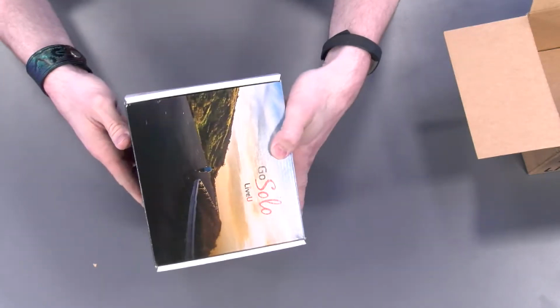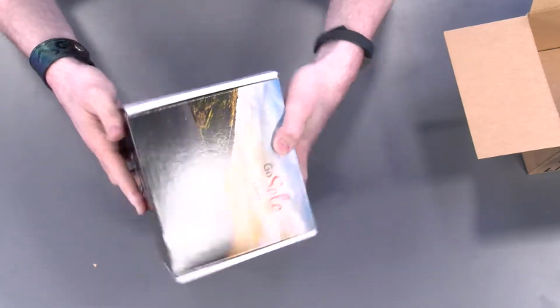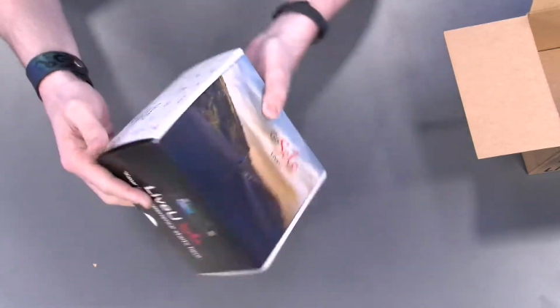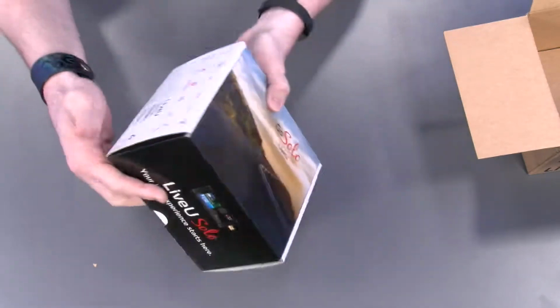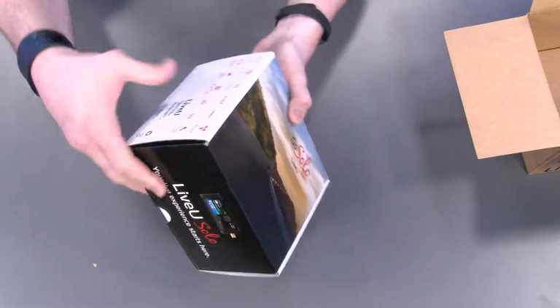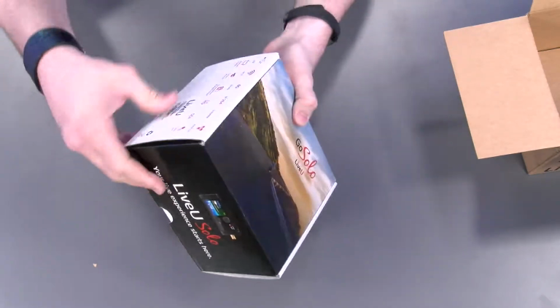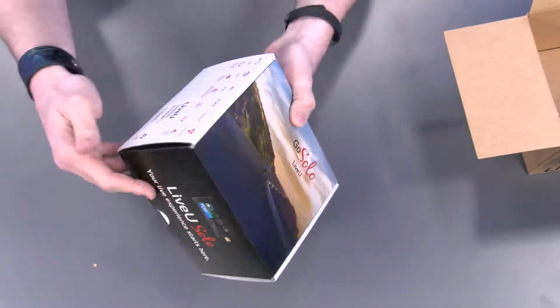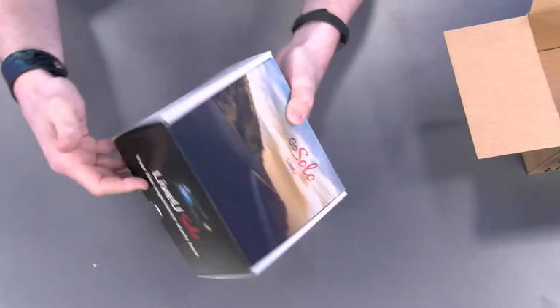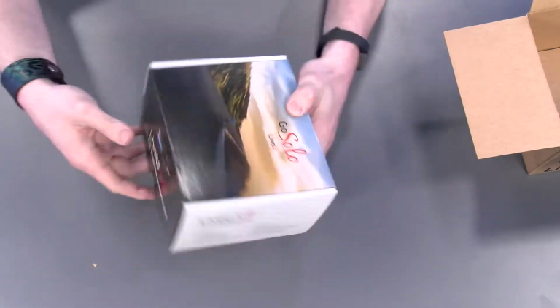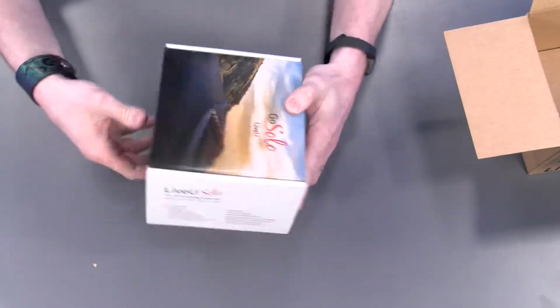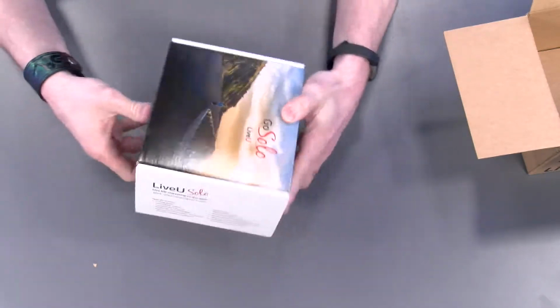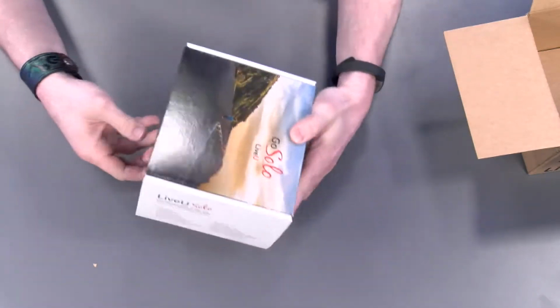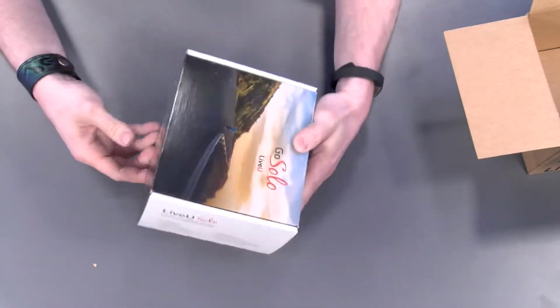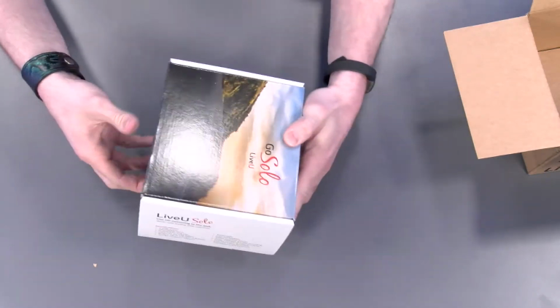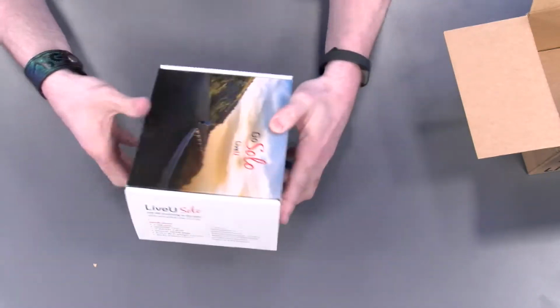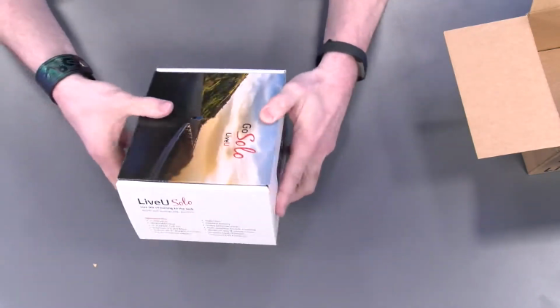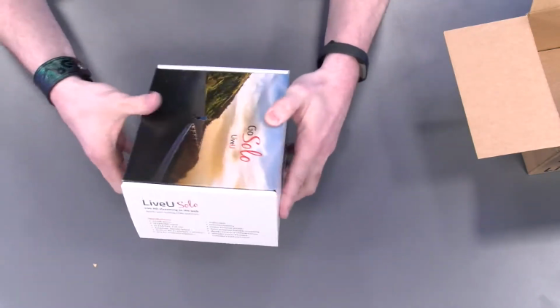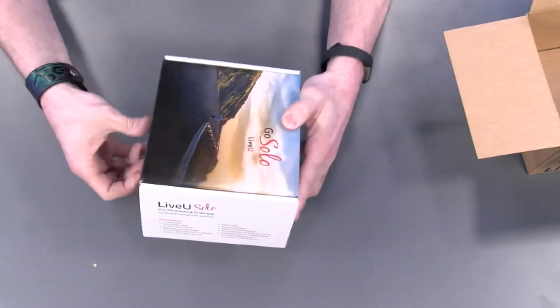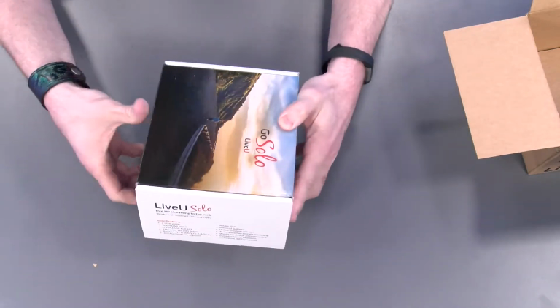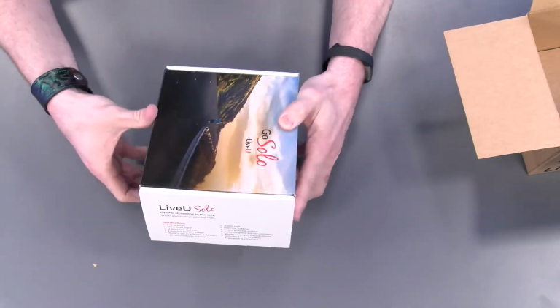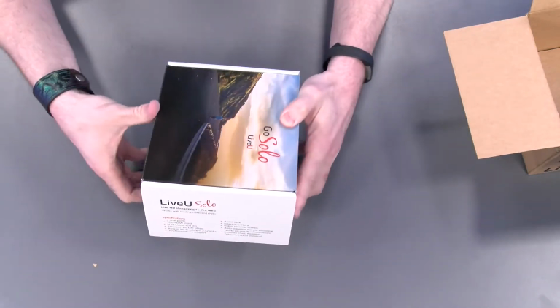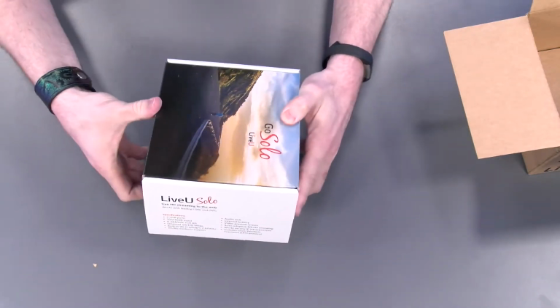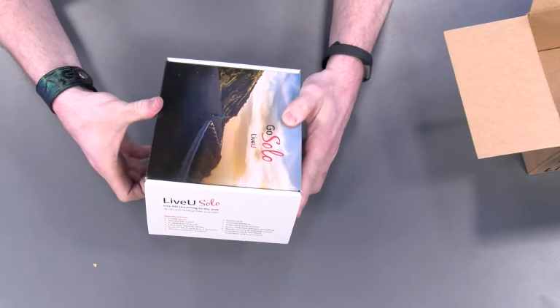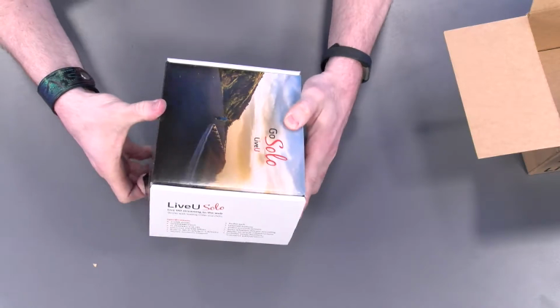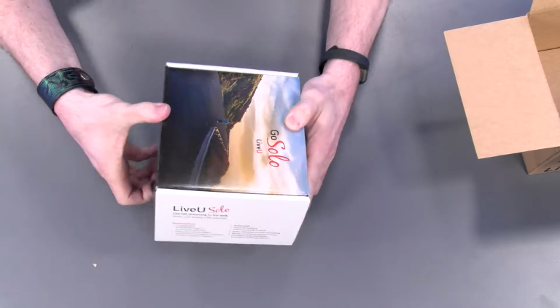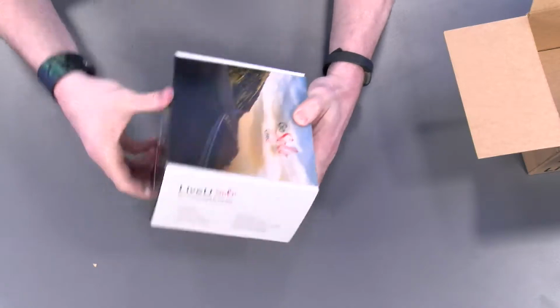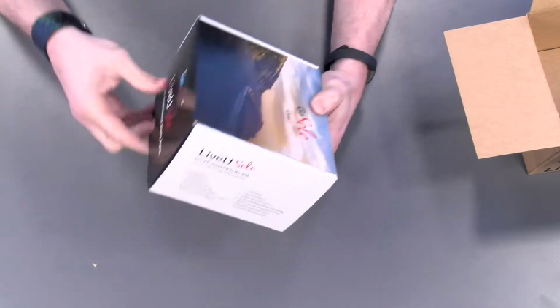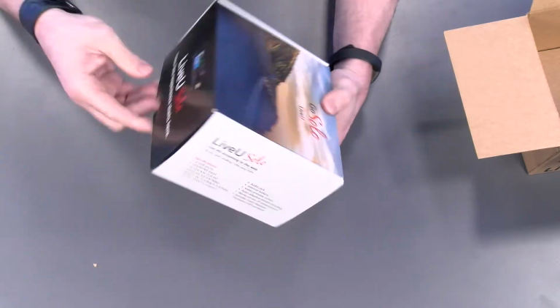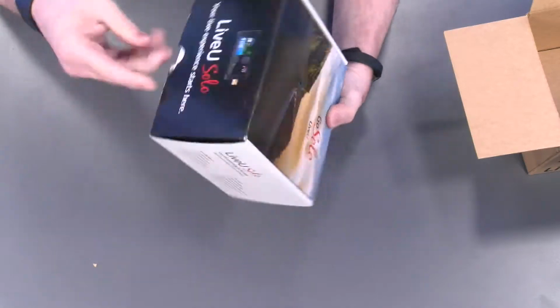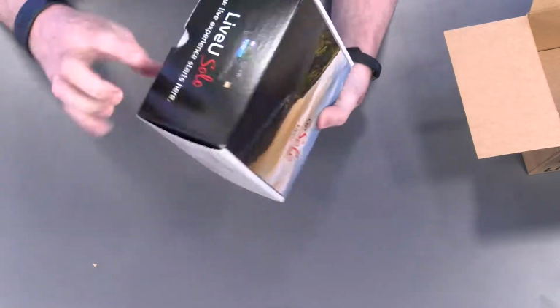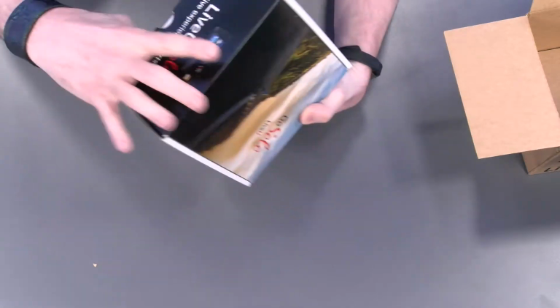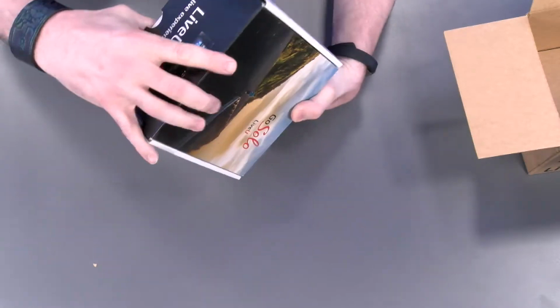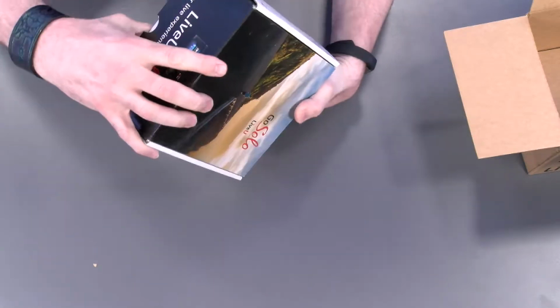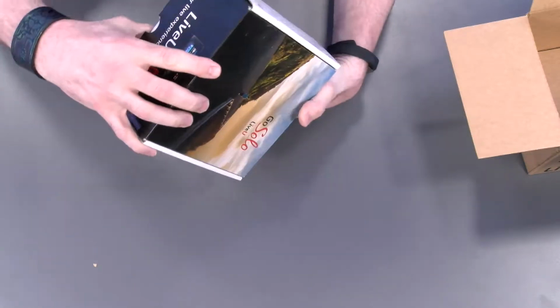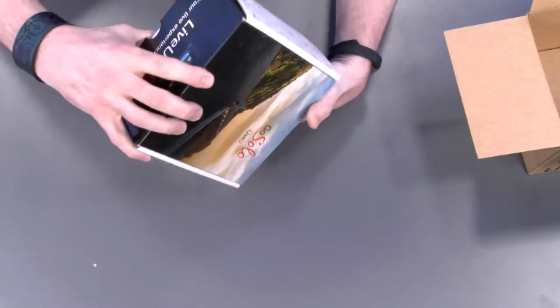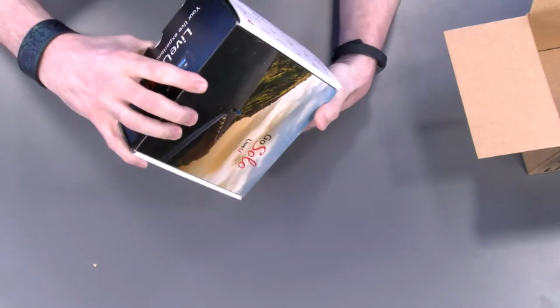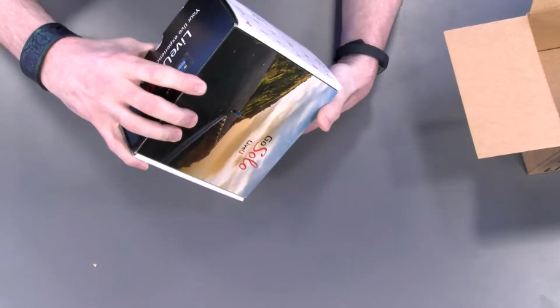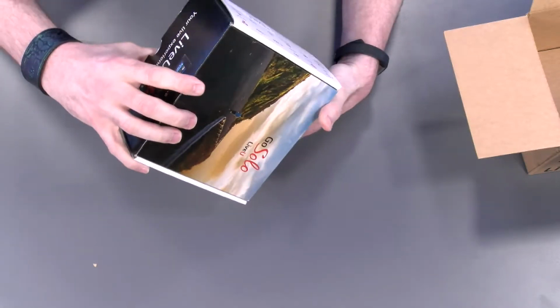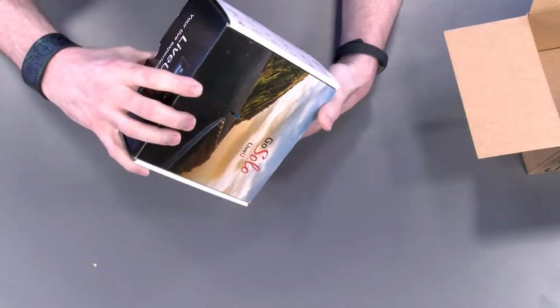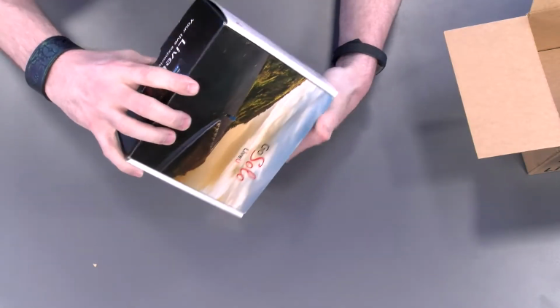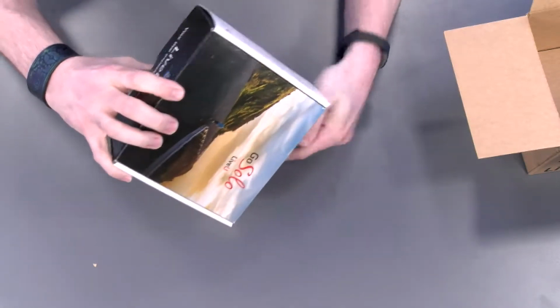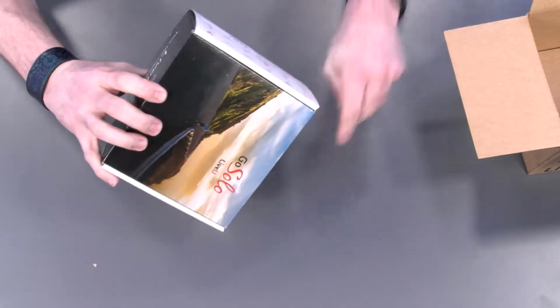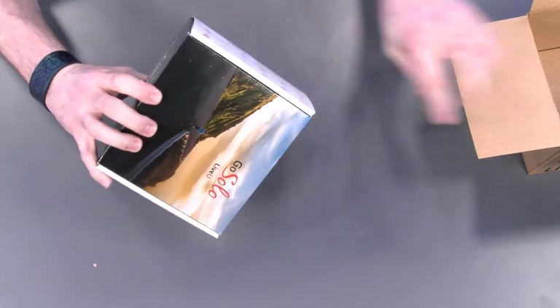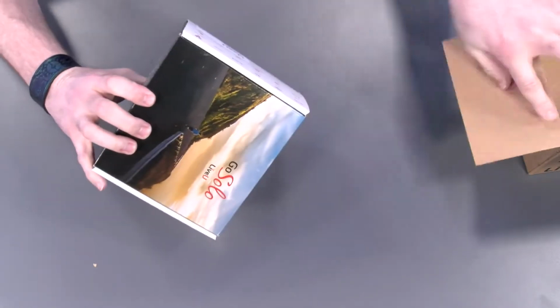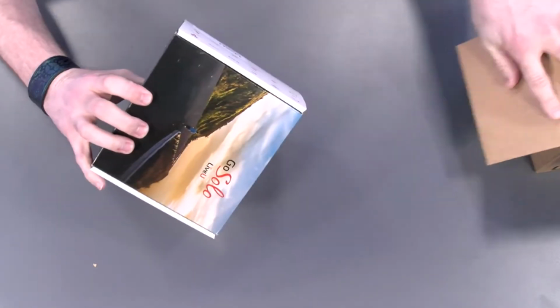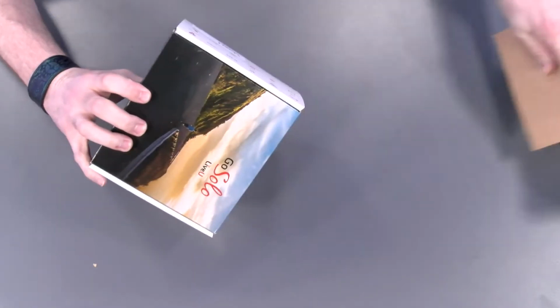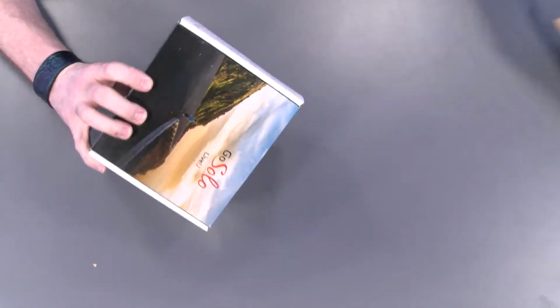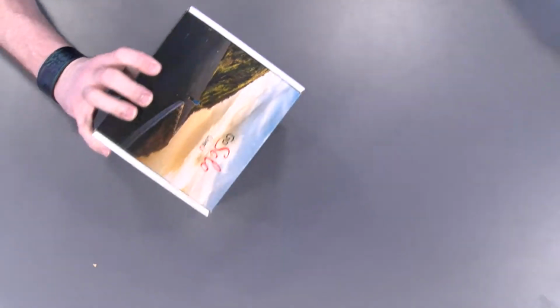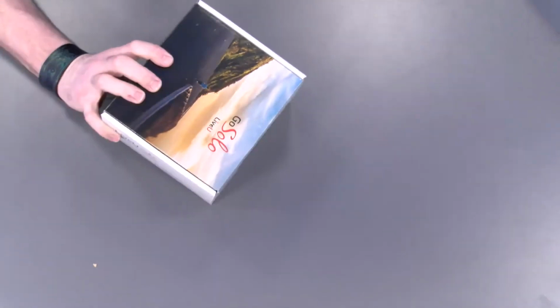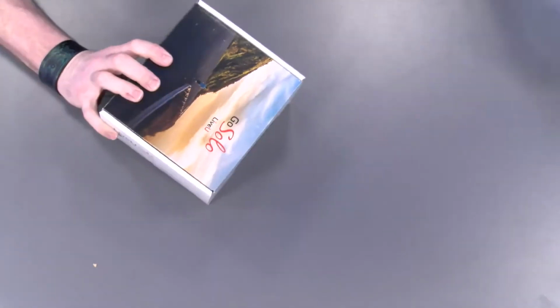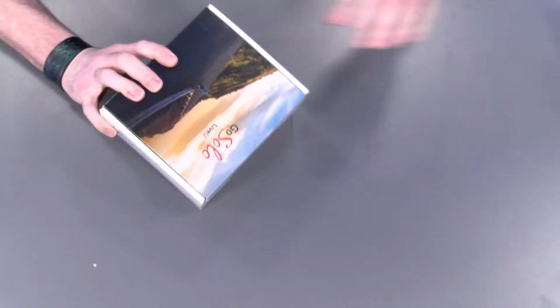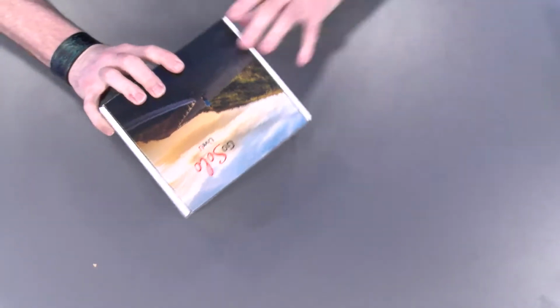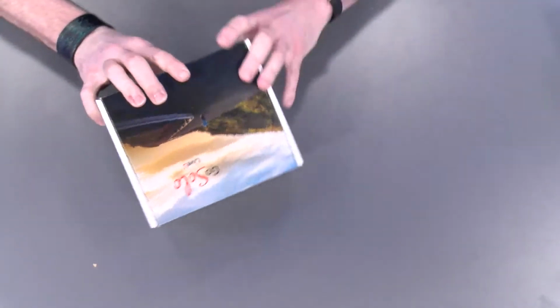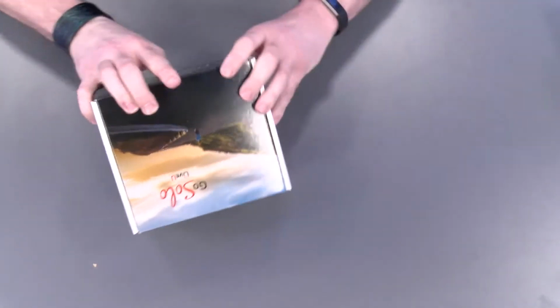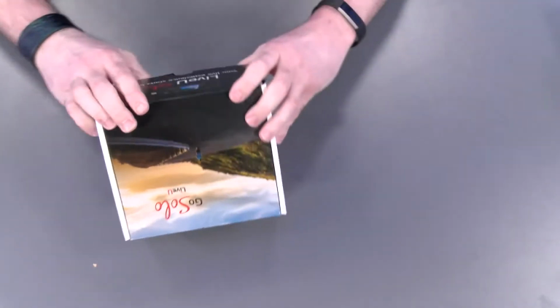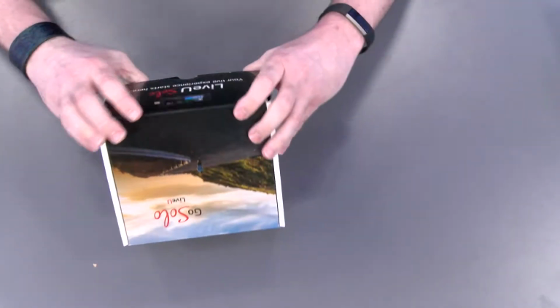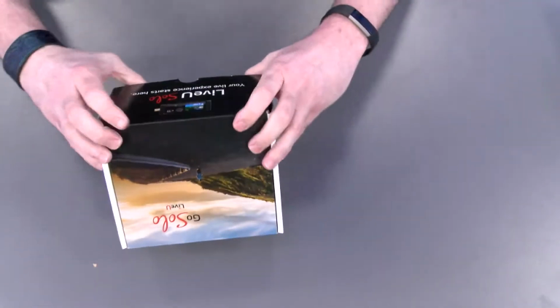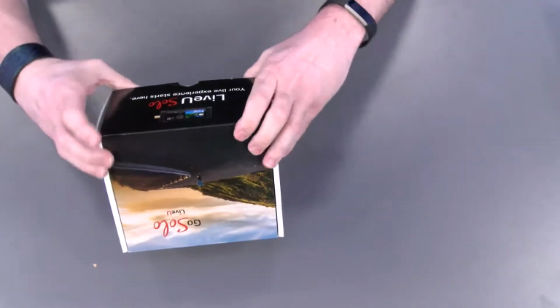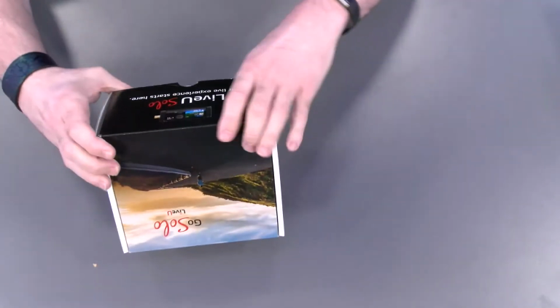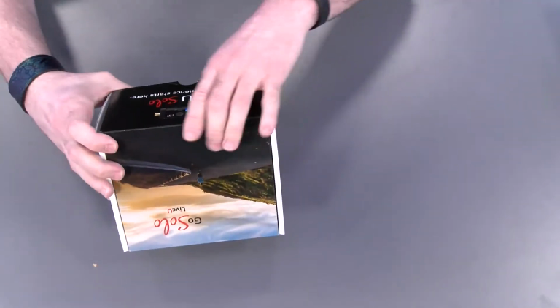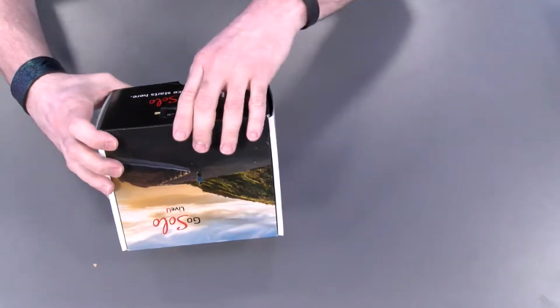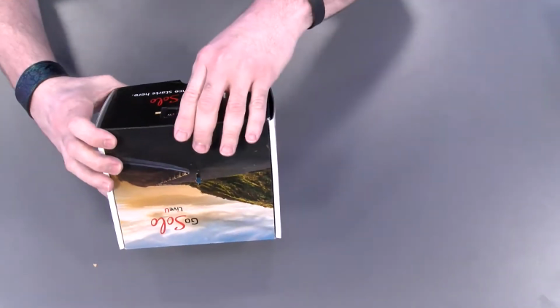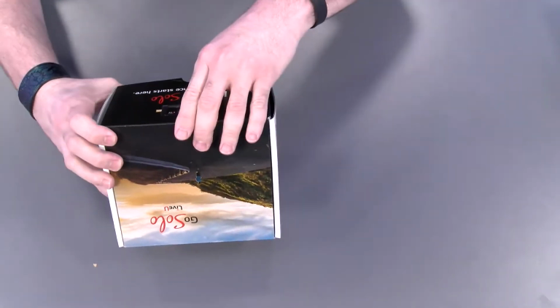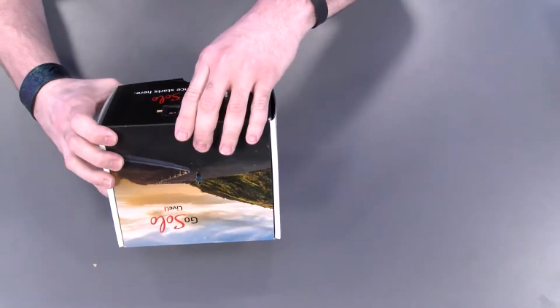And of course packaging on the other side. Let's open her up and get that brown box completely out of the way.